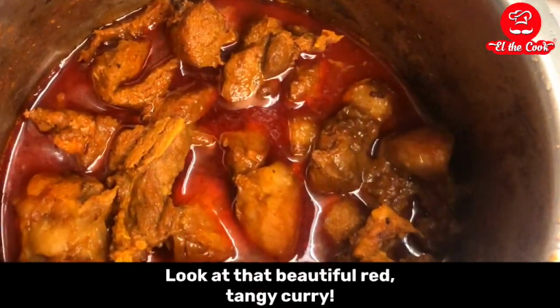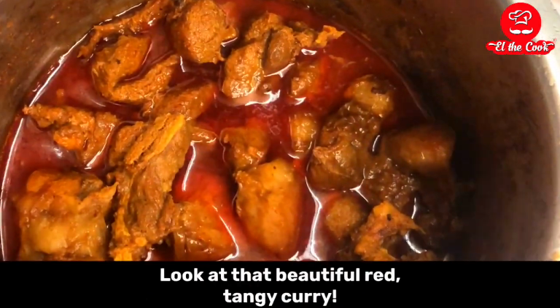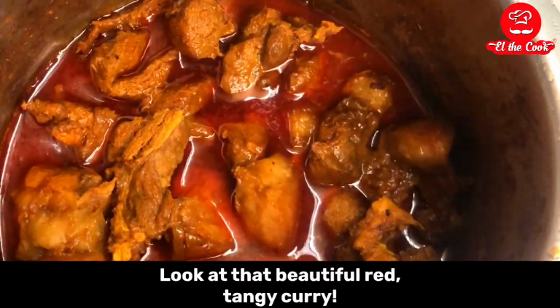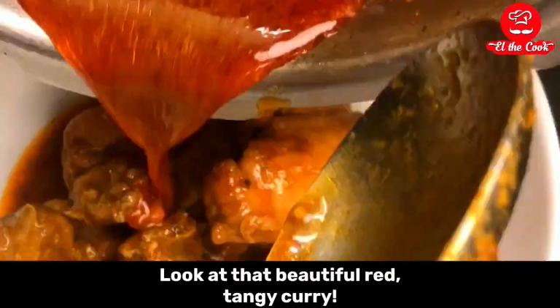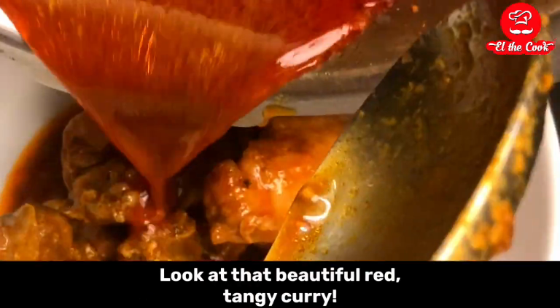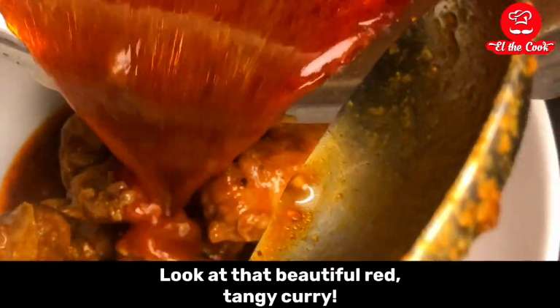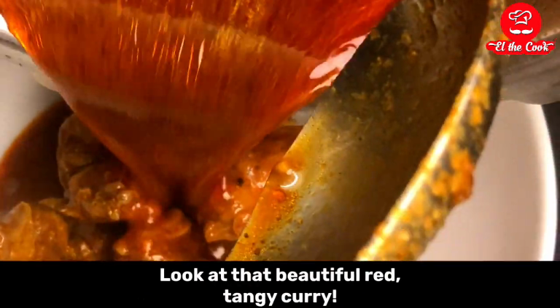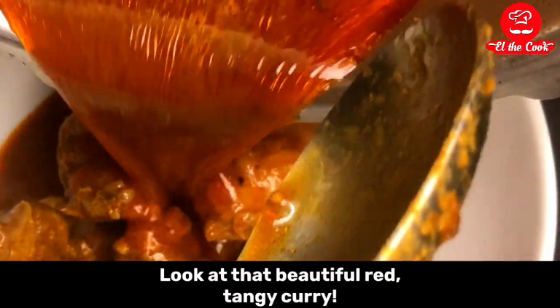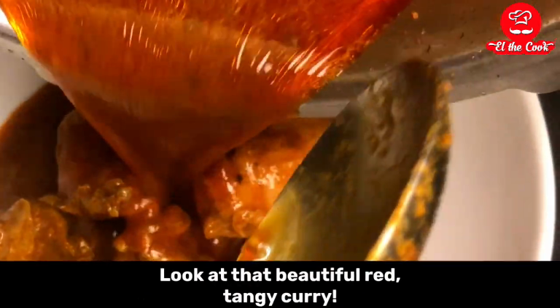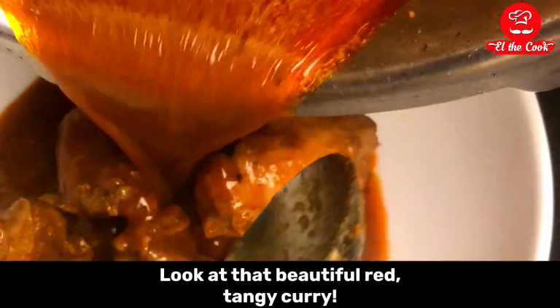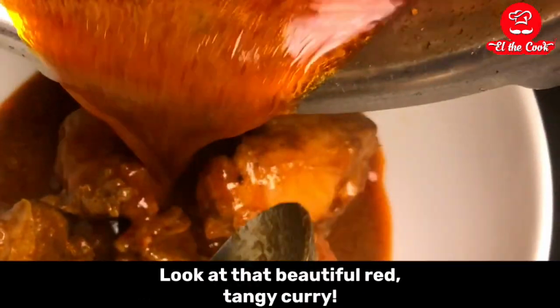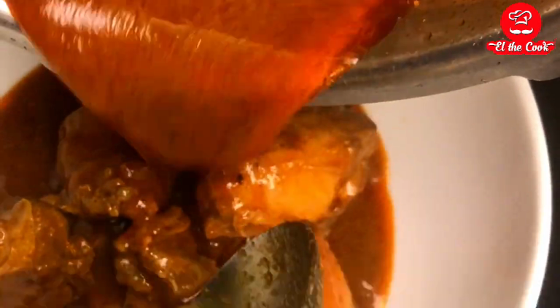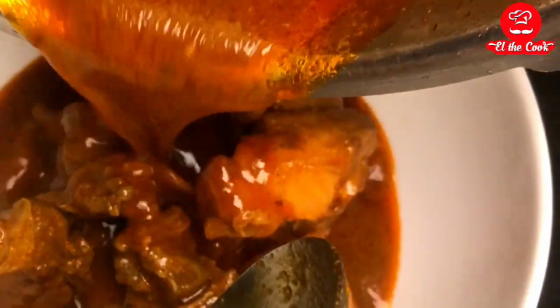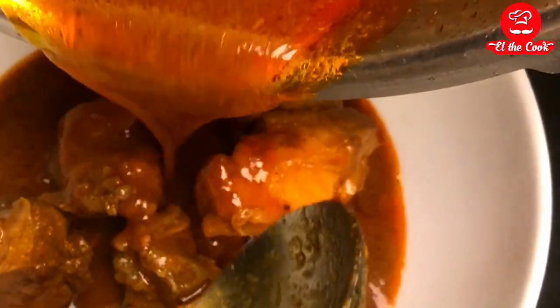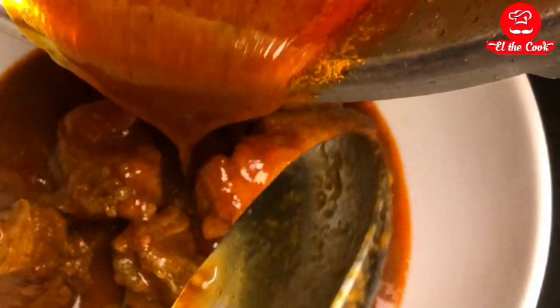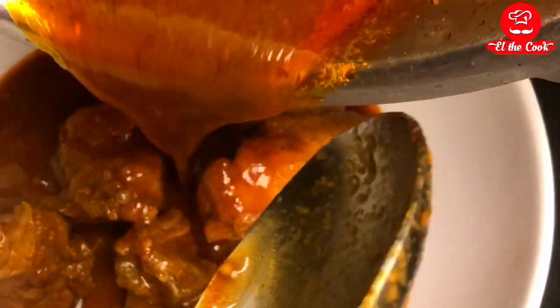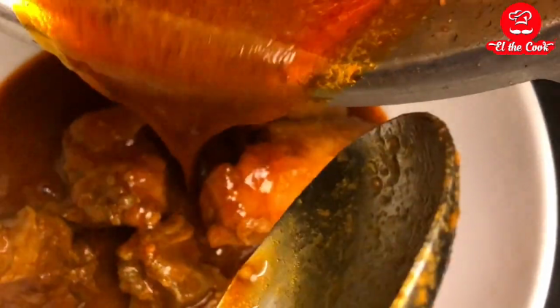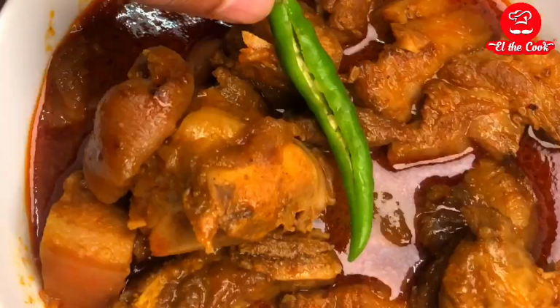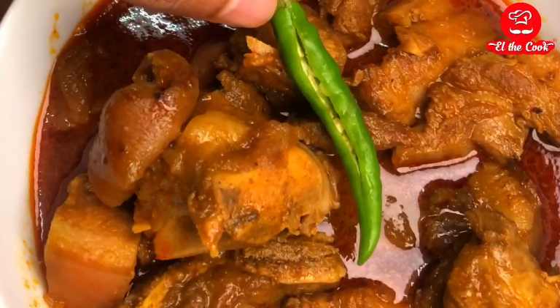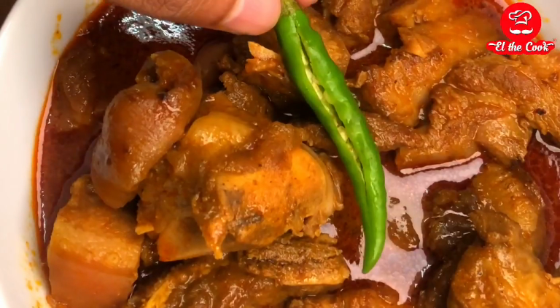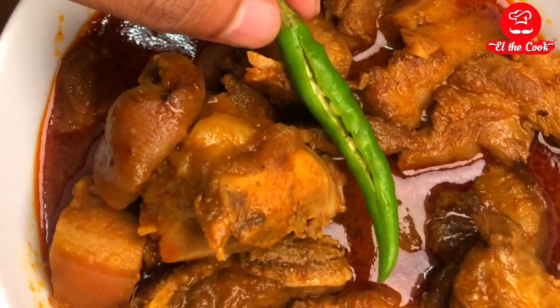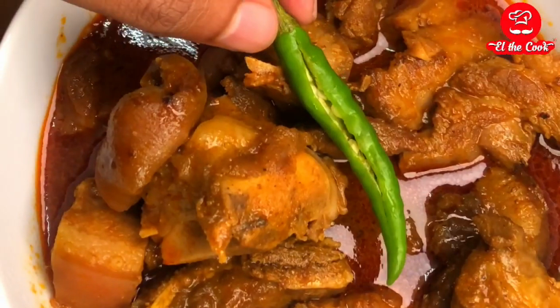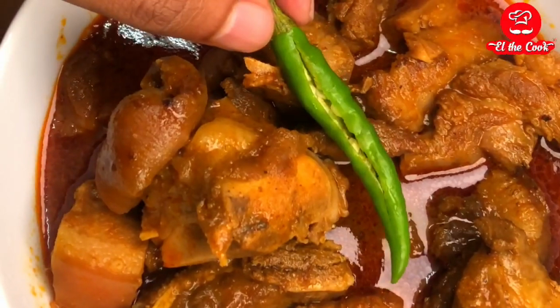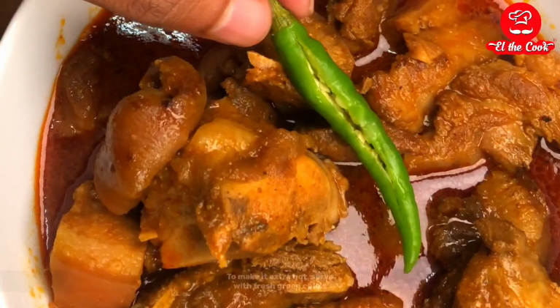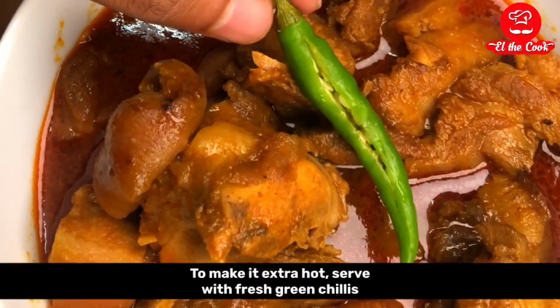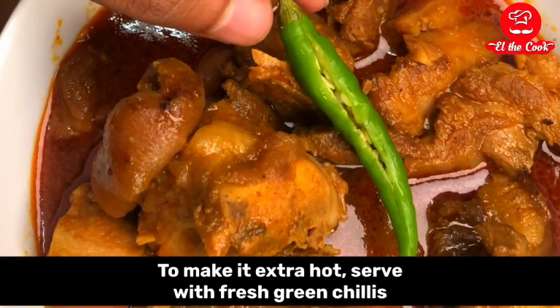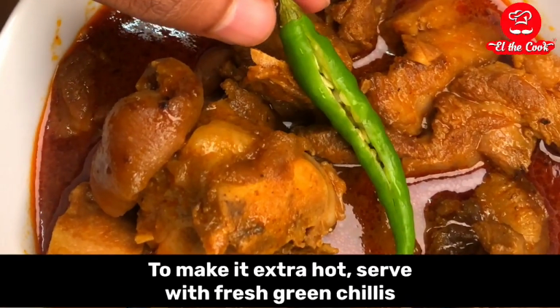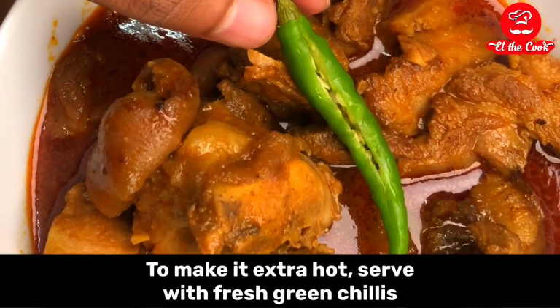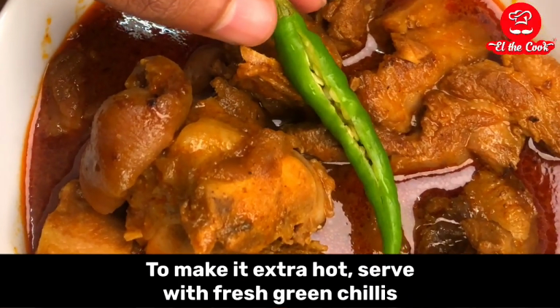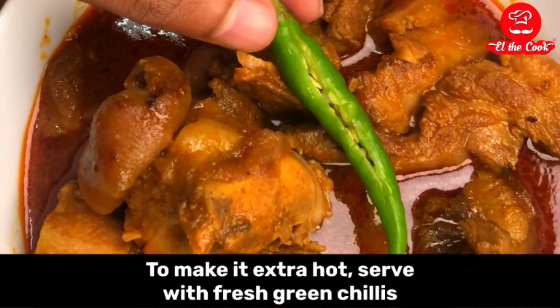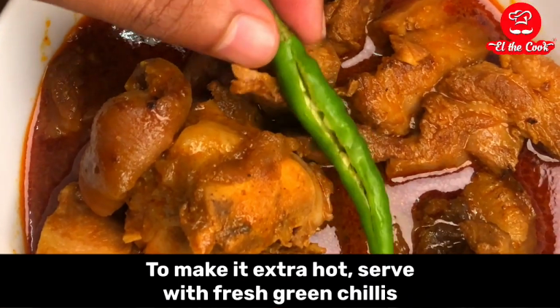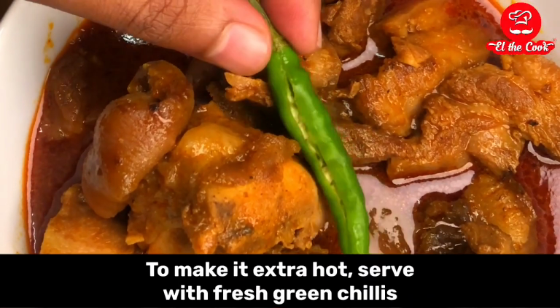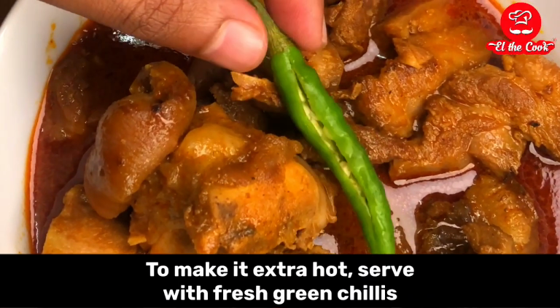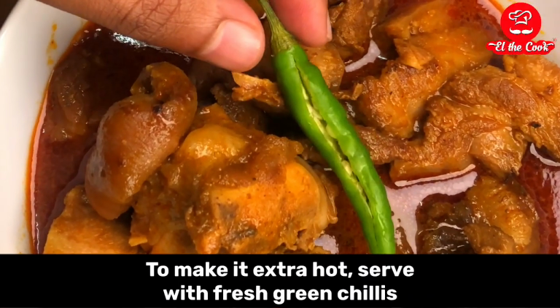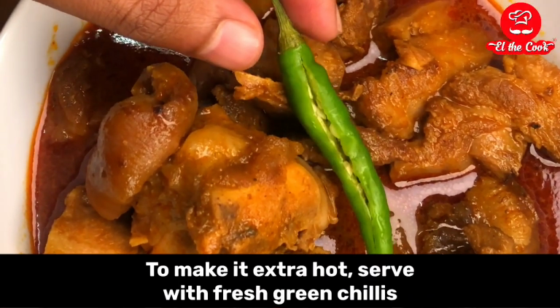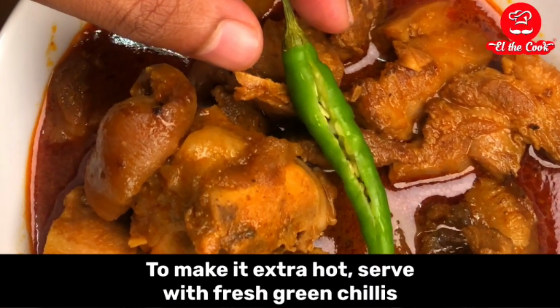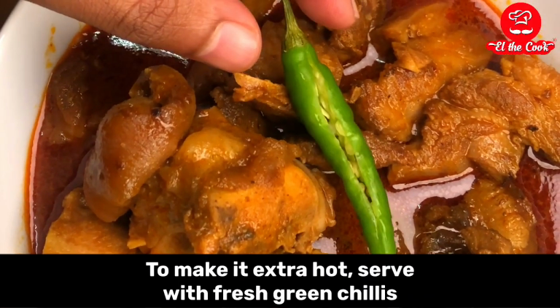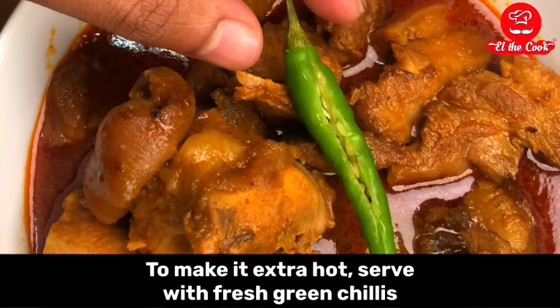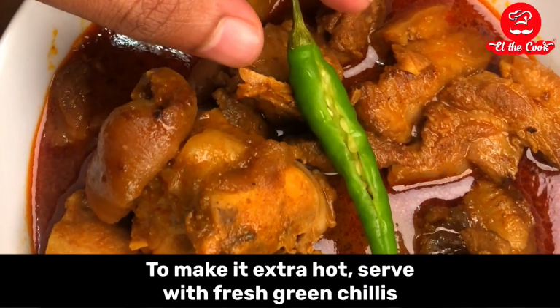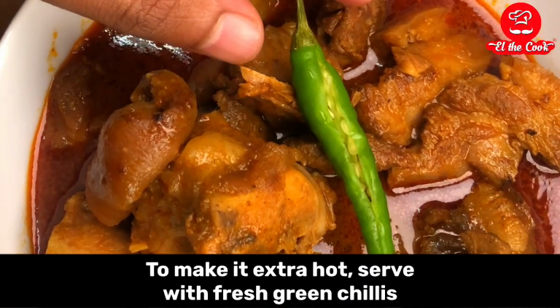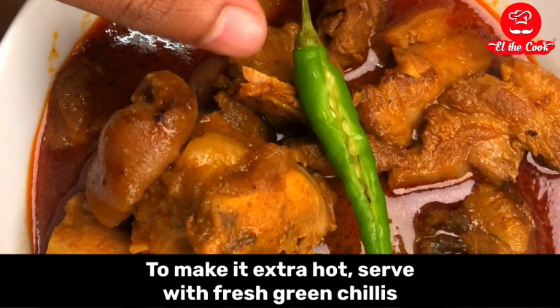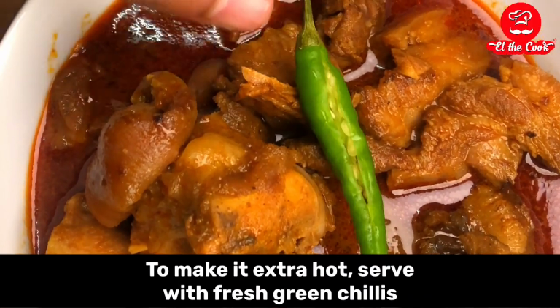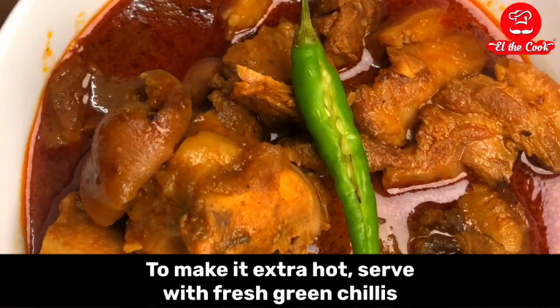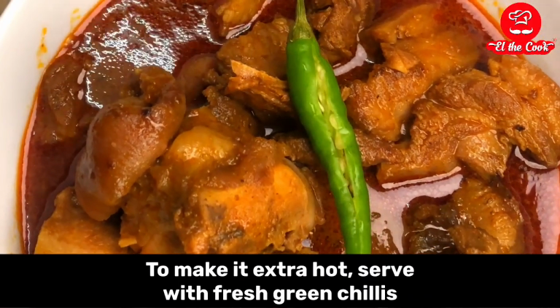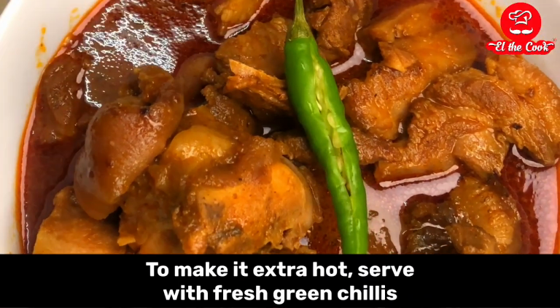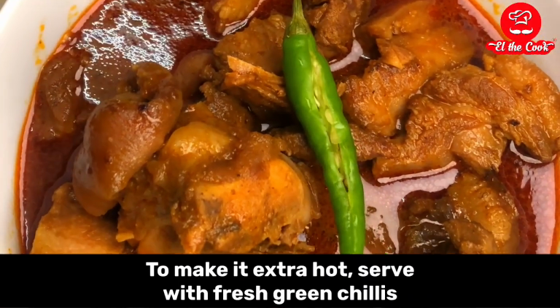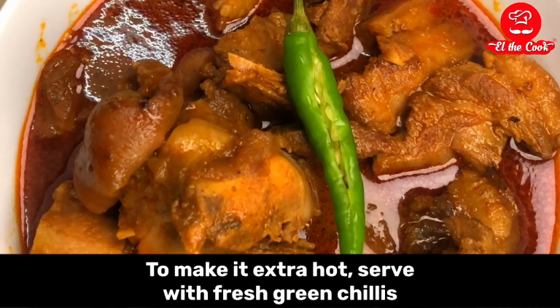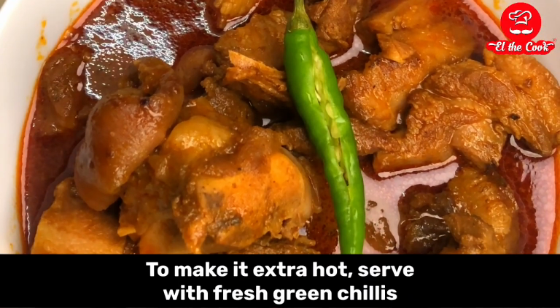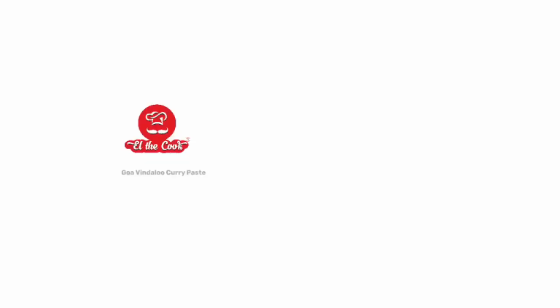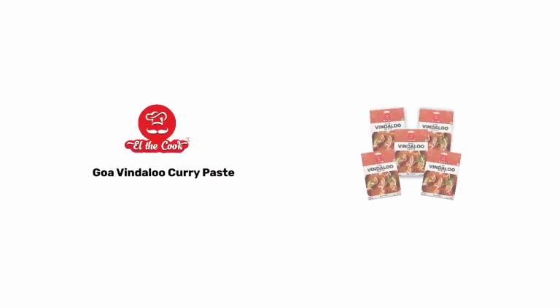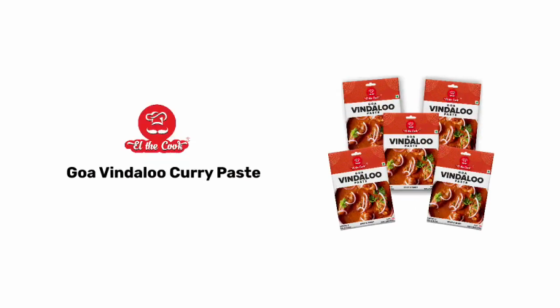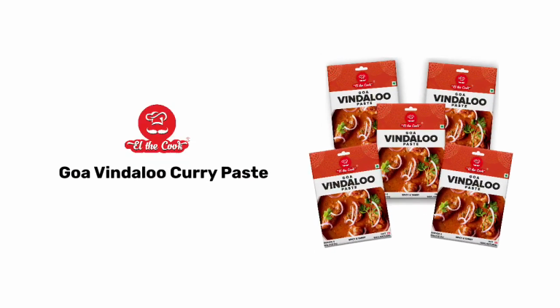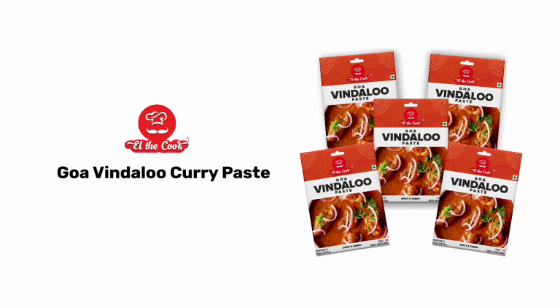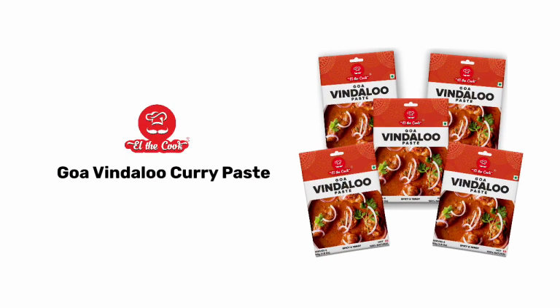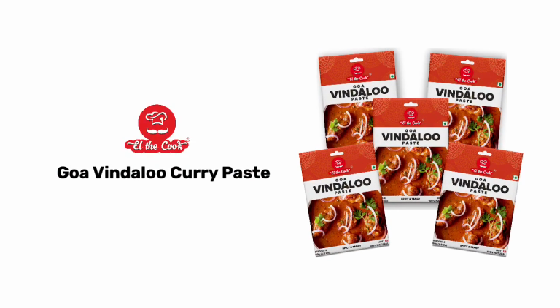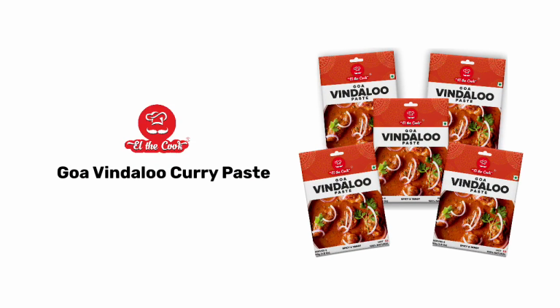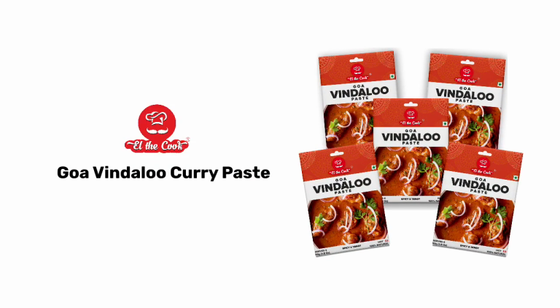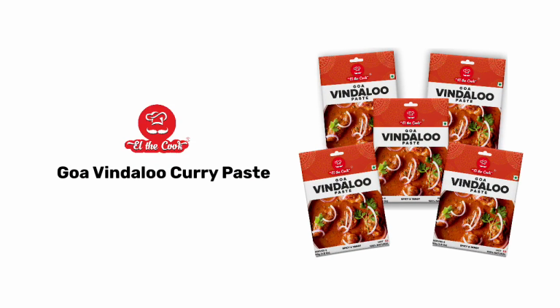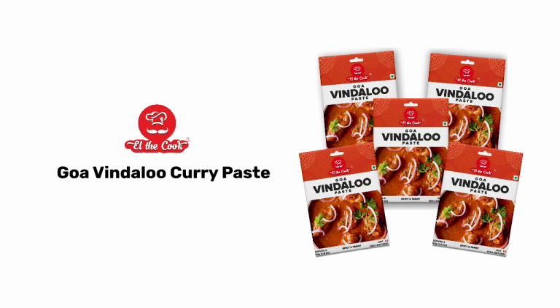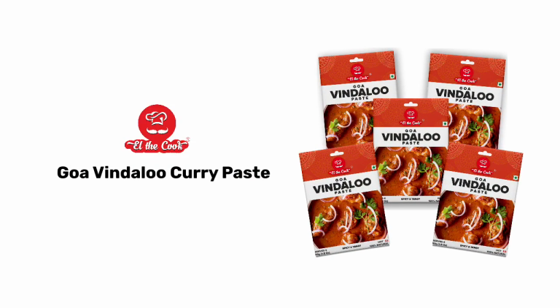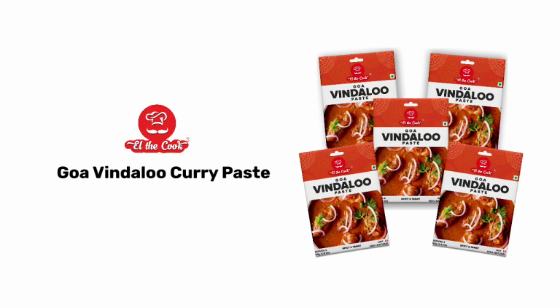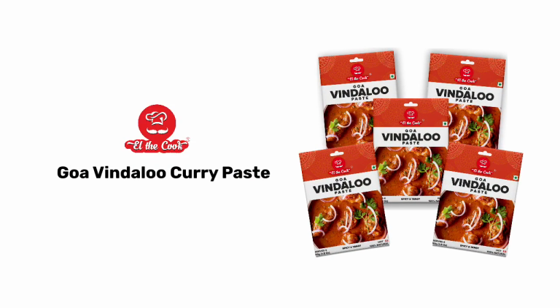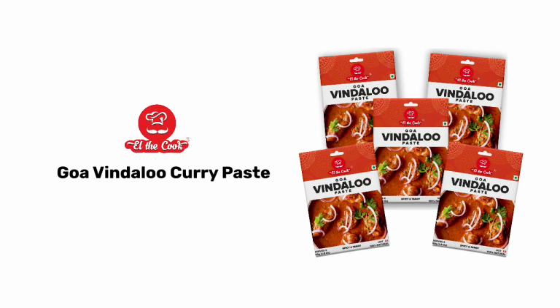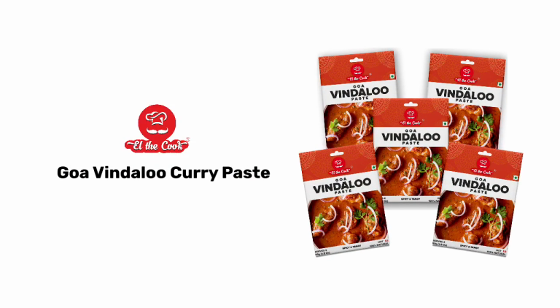Just look at that mouth-watering red, tangy gravy. To make it extra hot, add some green chillies as garnish. Order Vindaloo curry paste today.